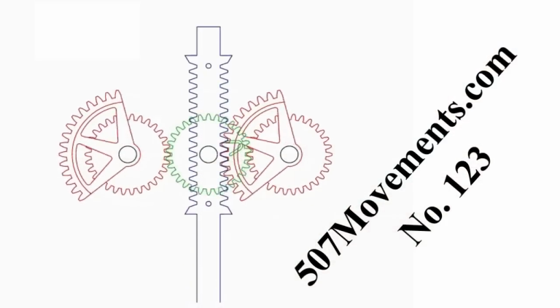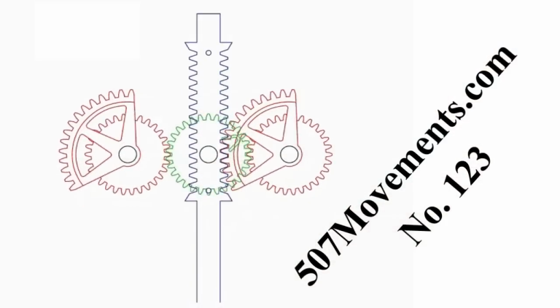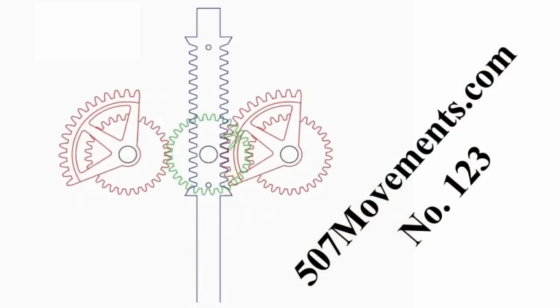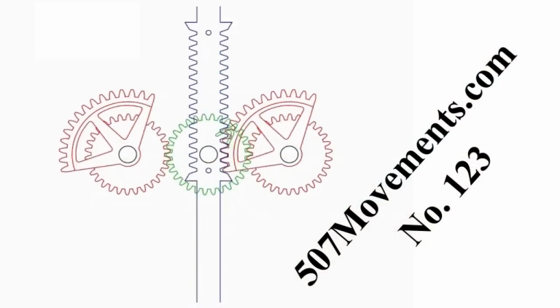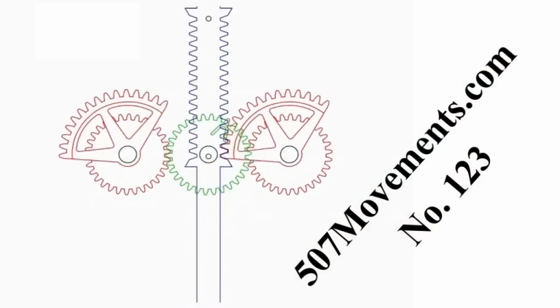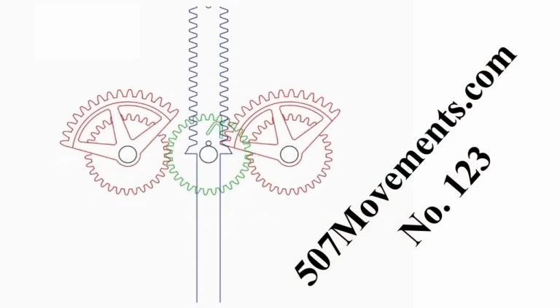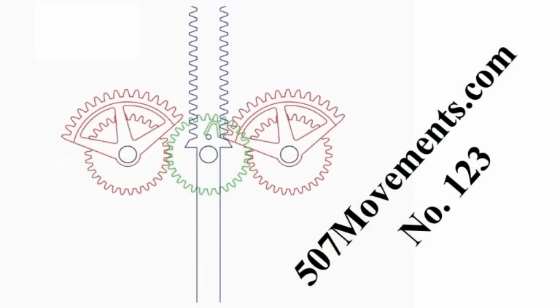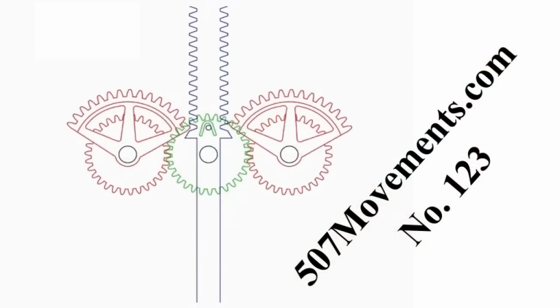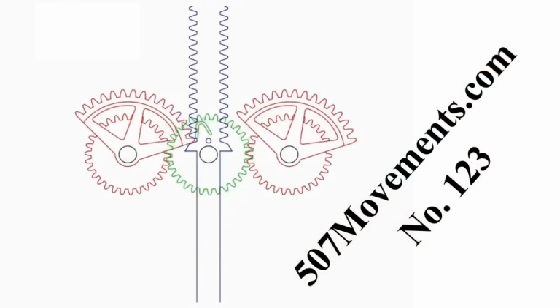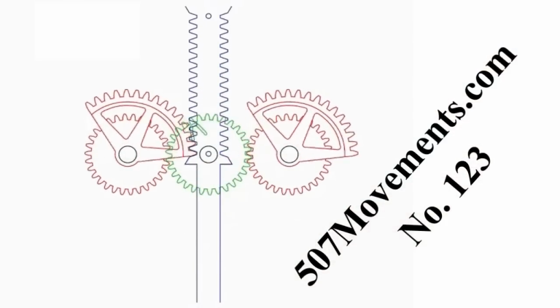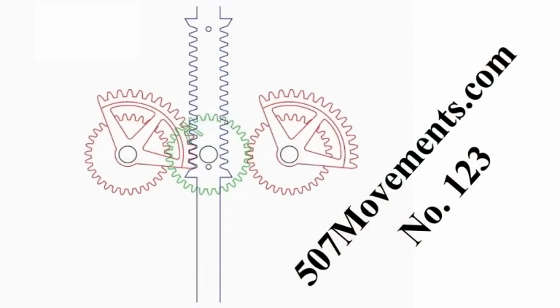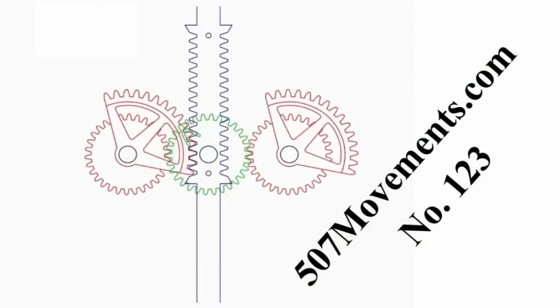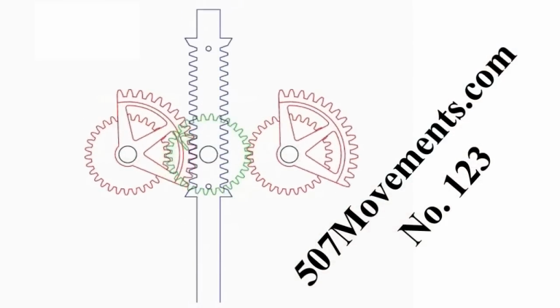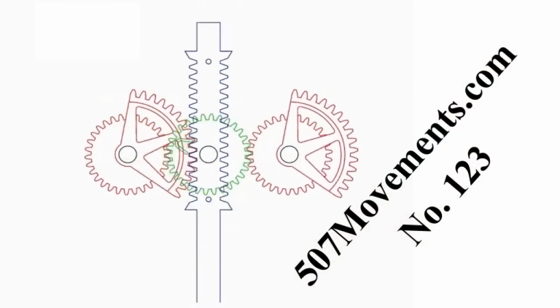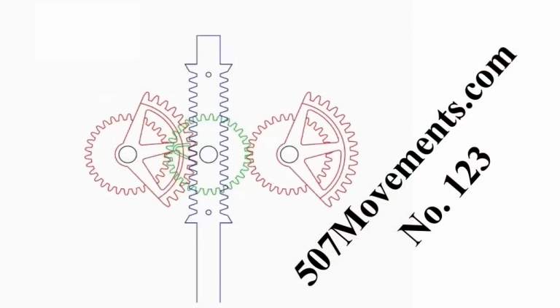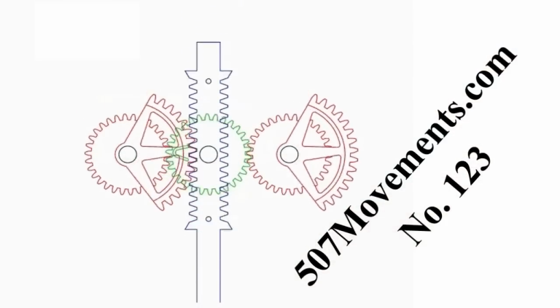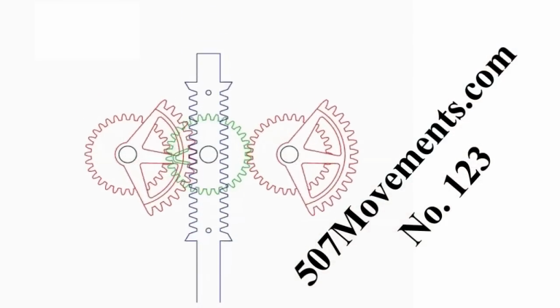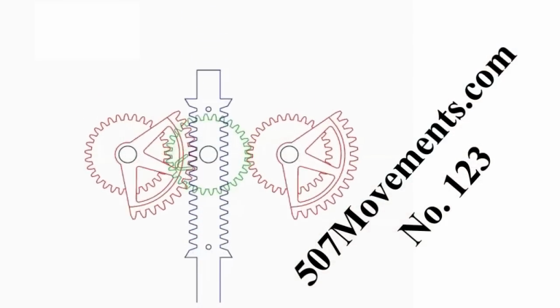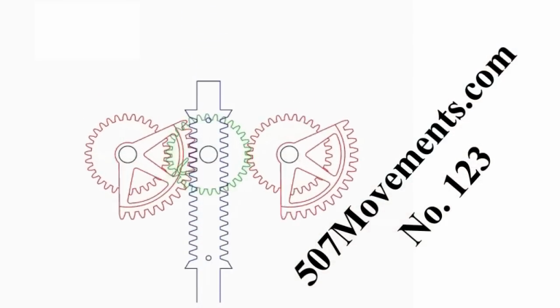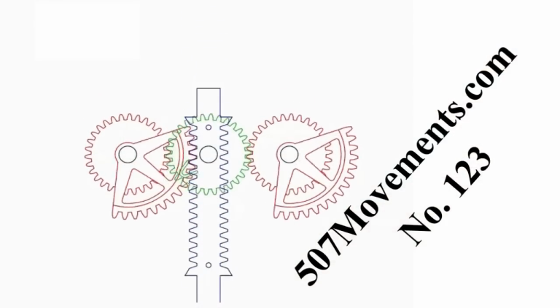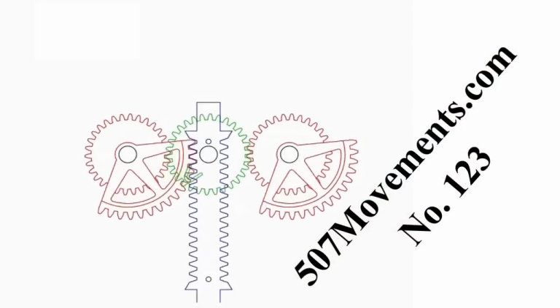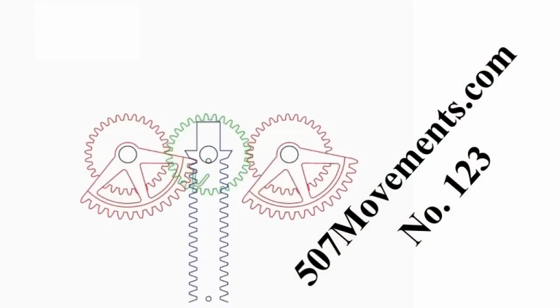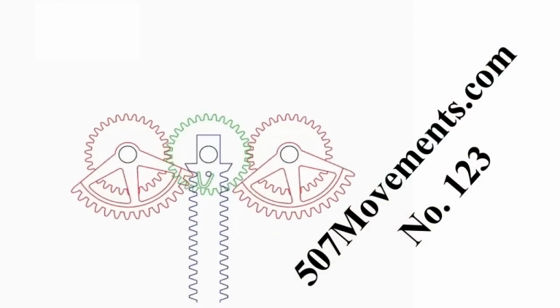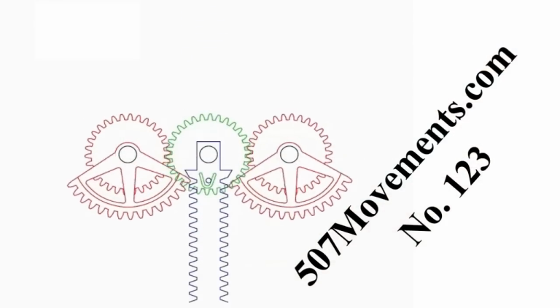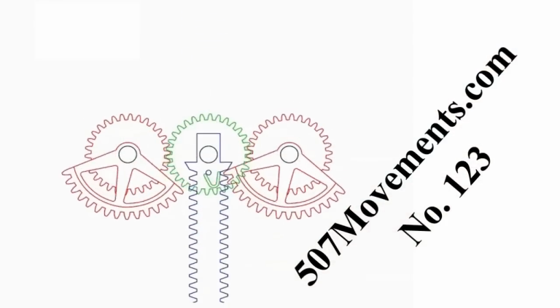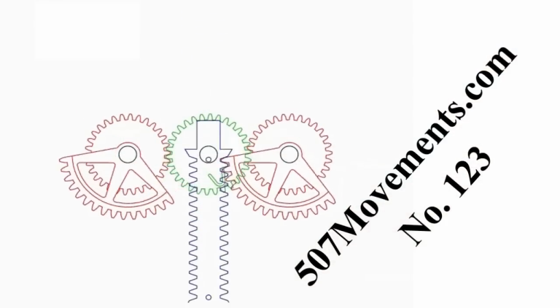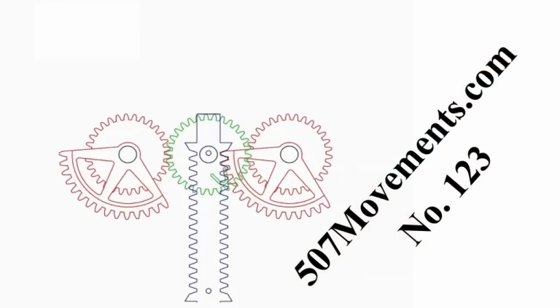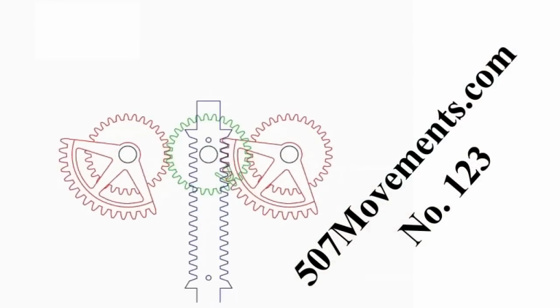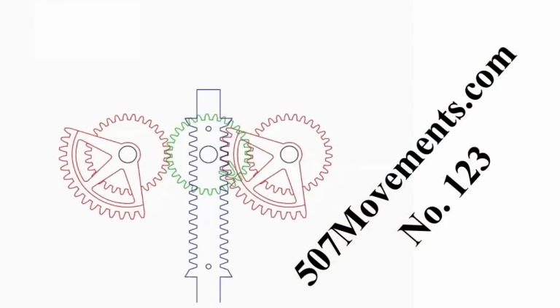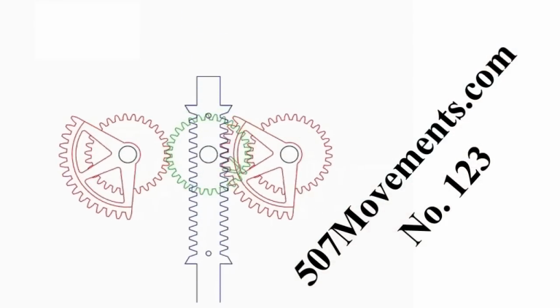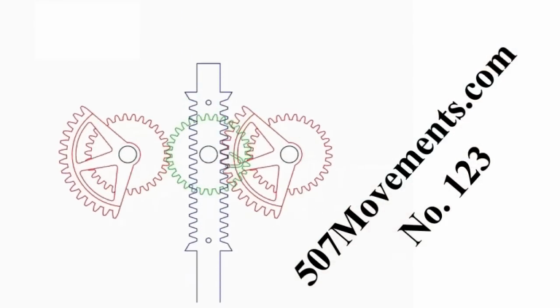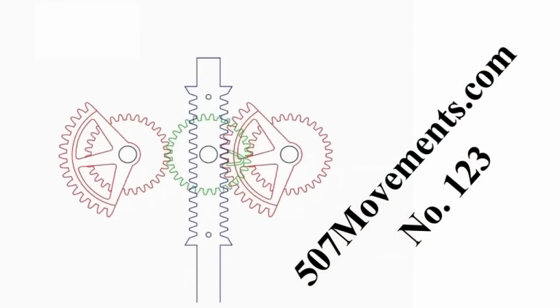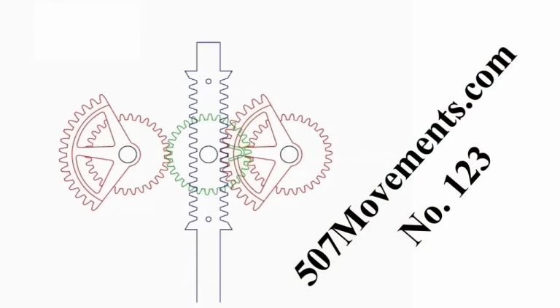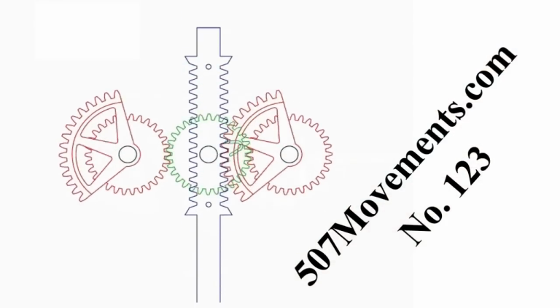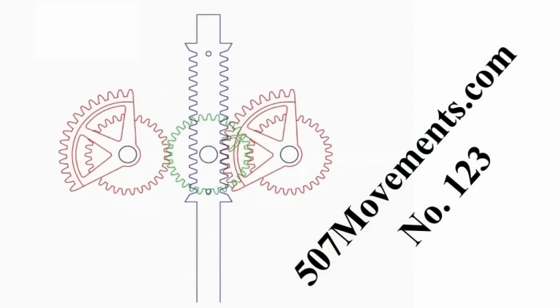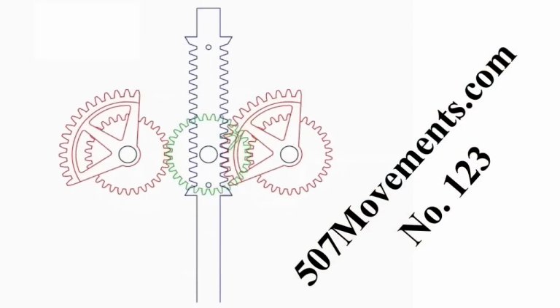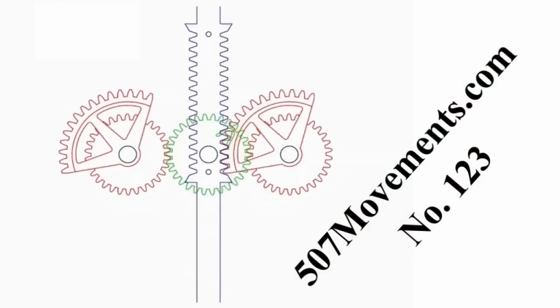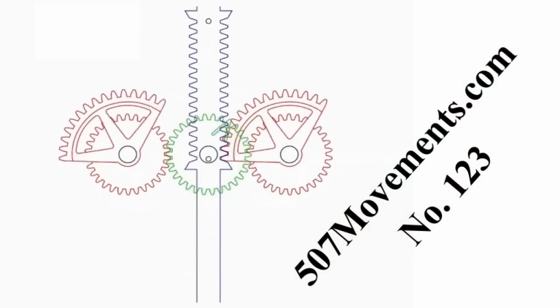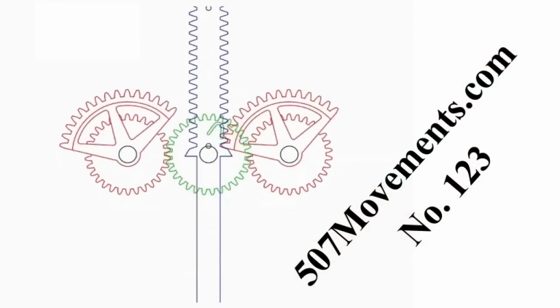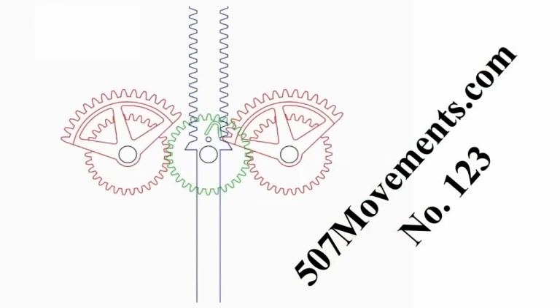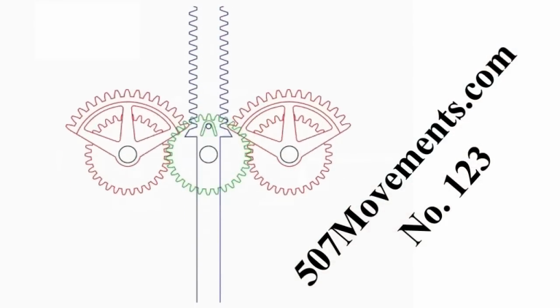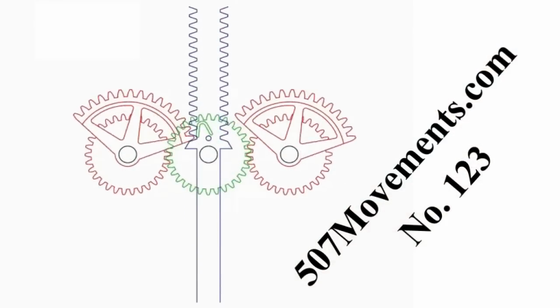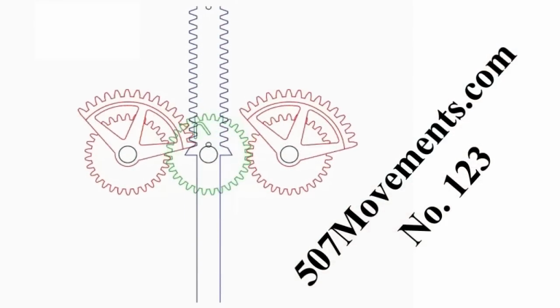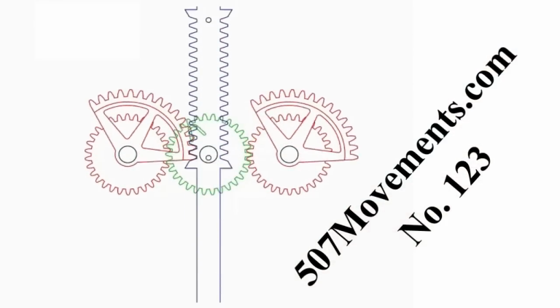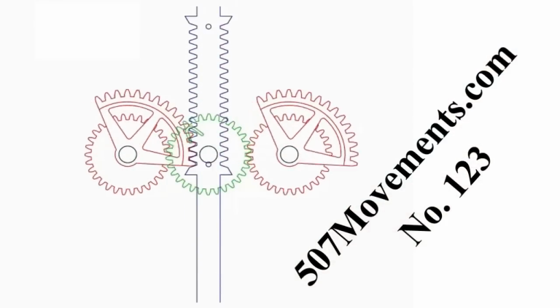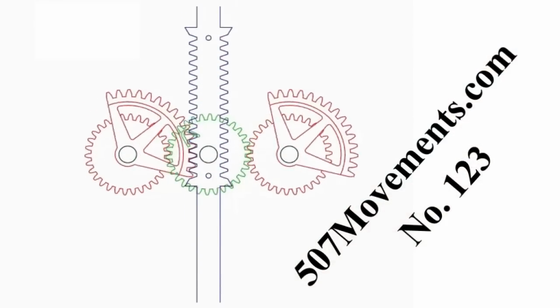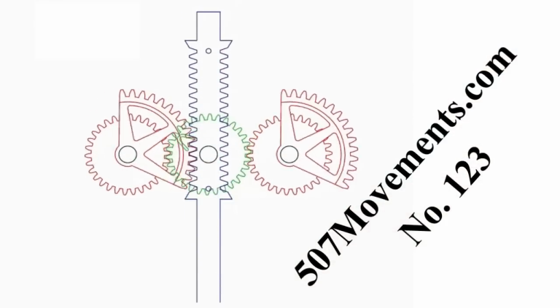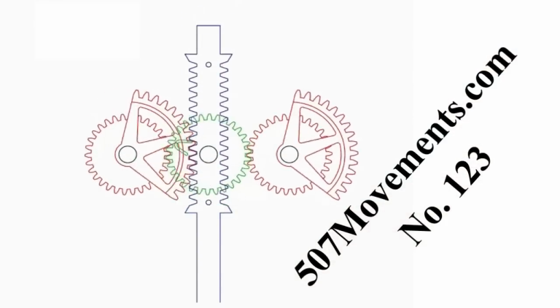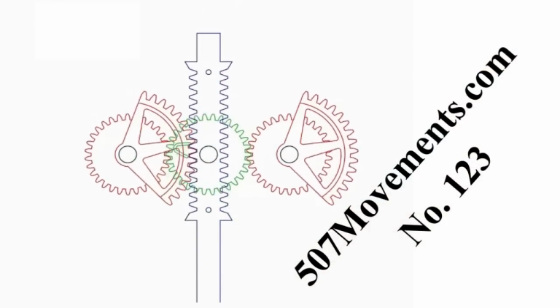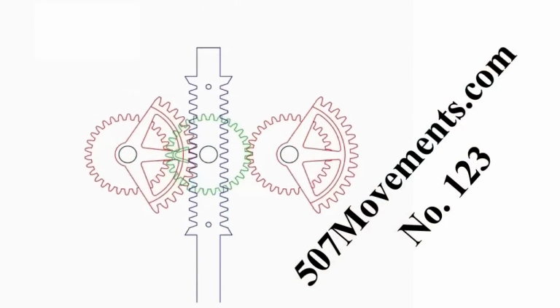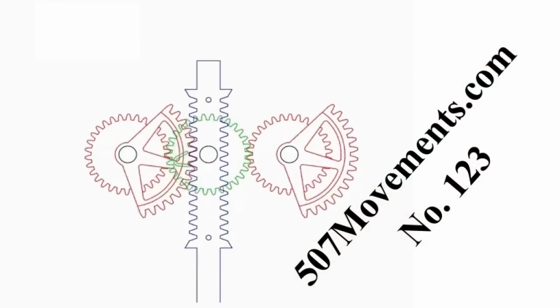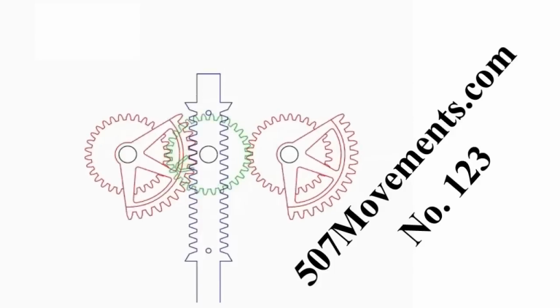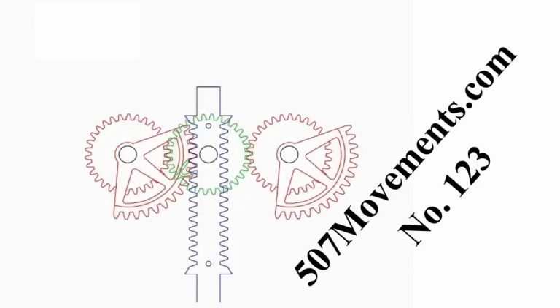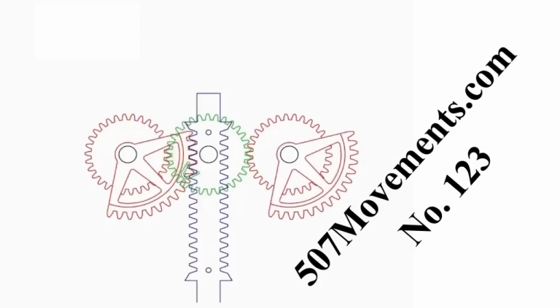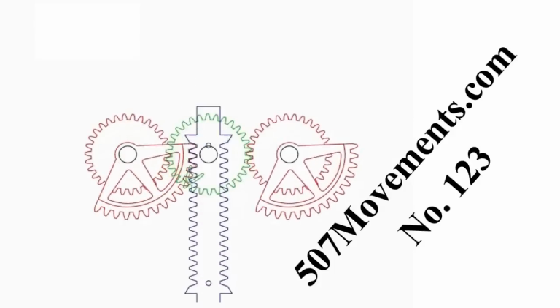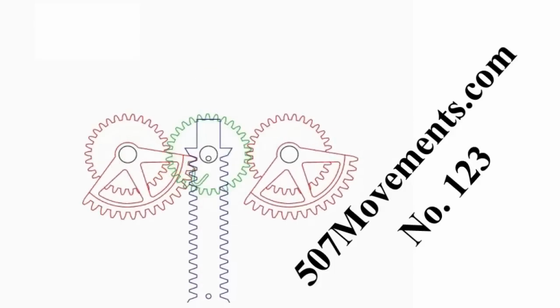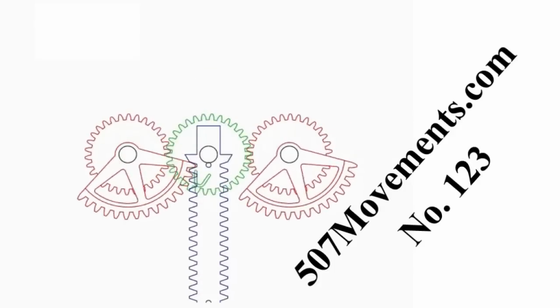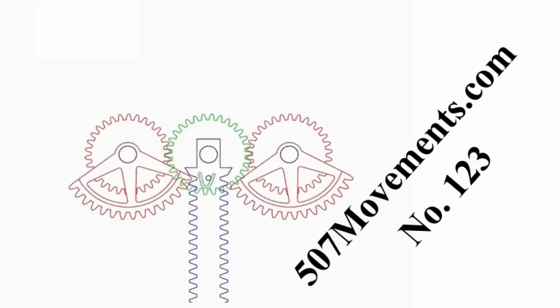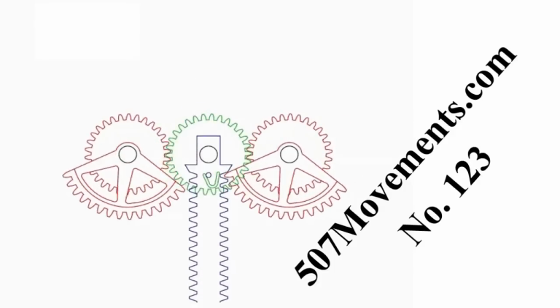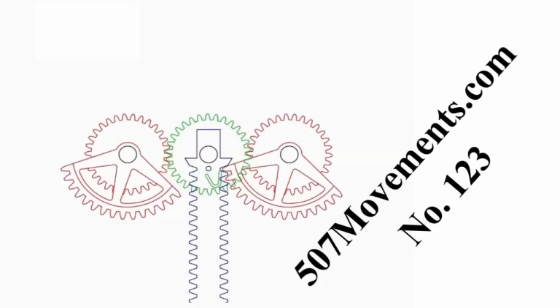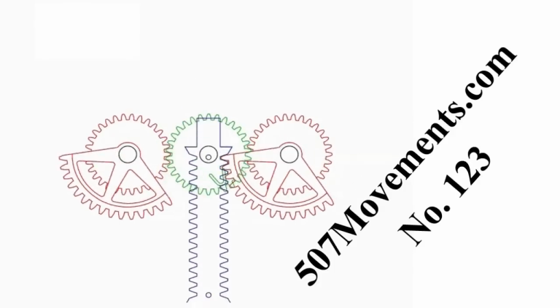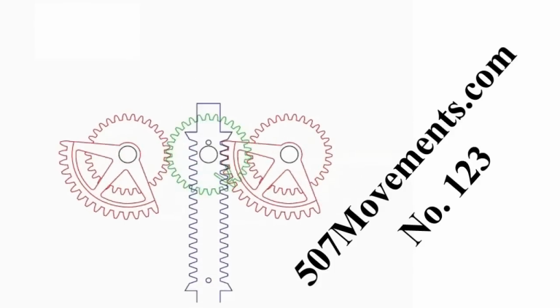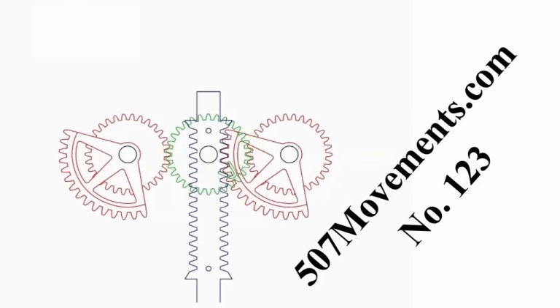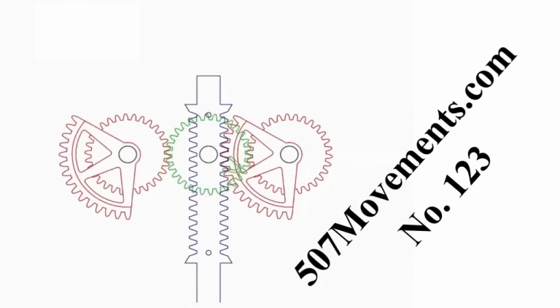This website covers a lot of interesting movements, many of which have been animated. Please visit his website.